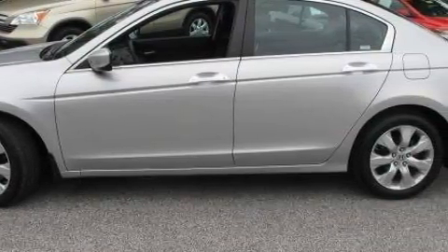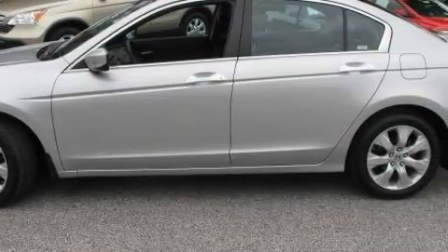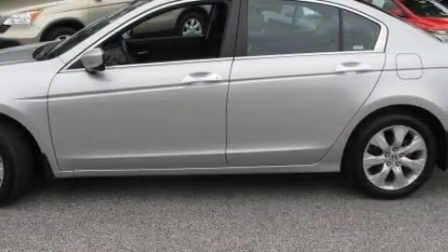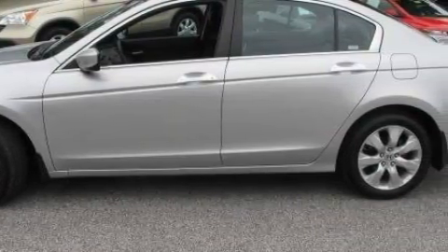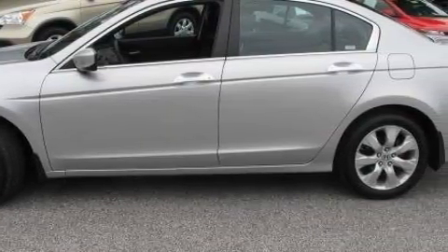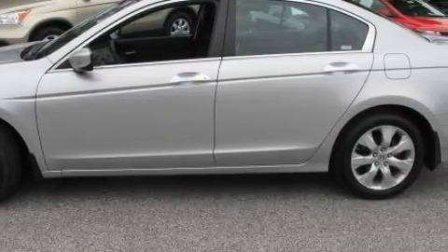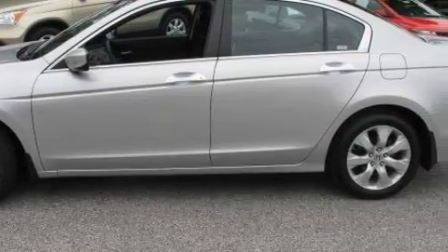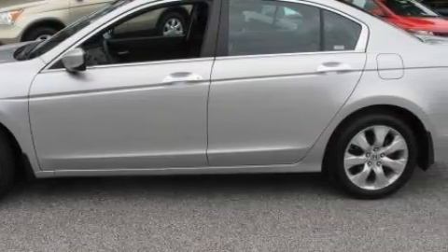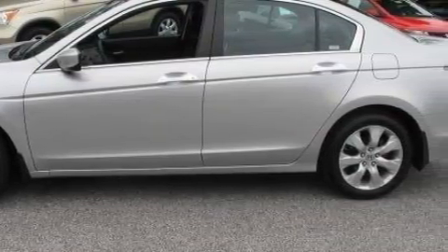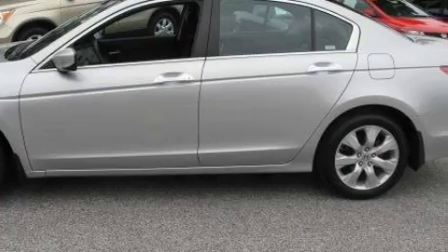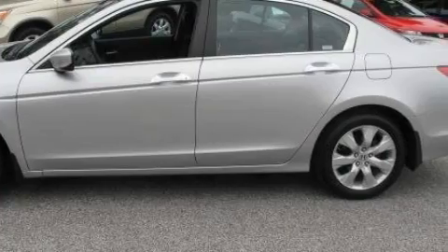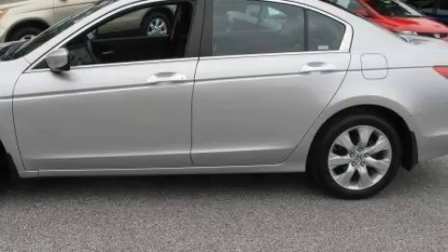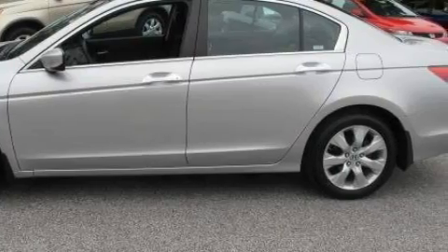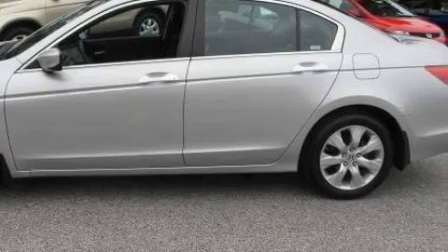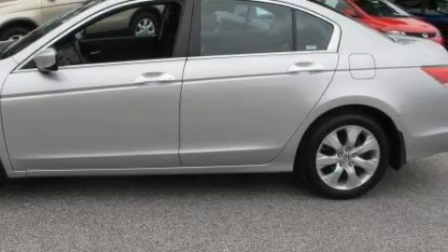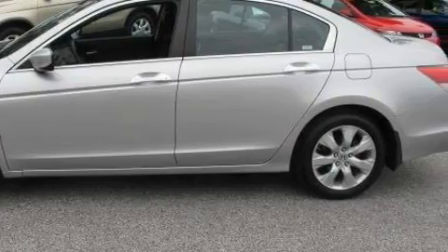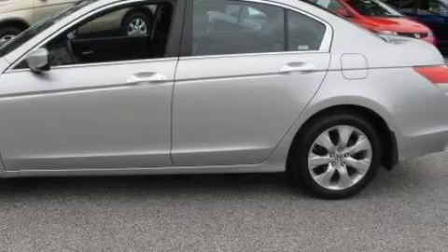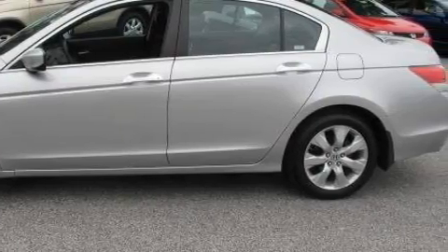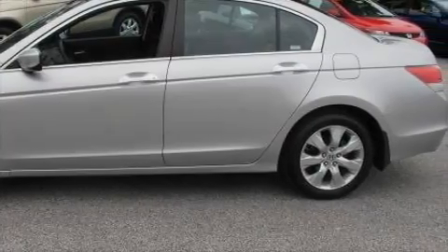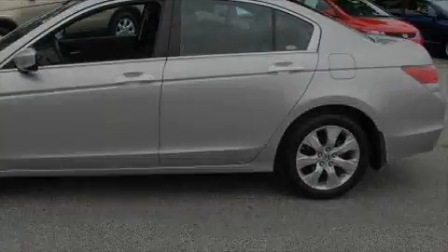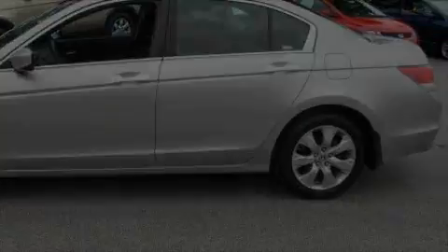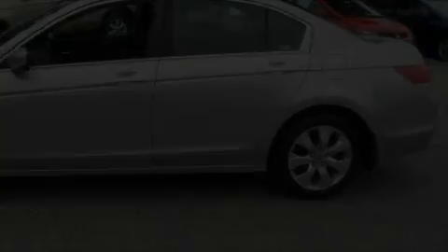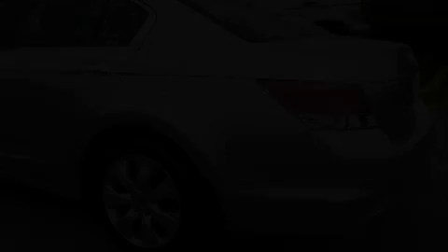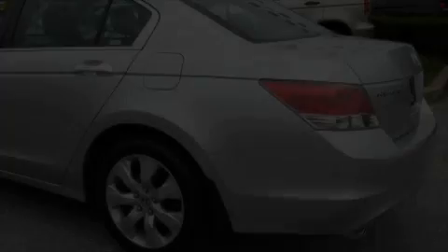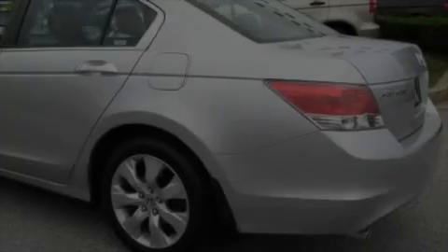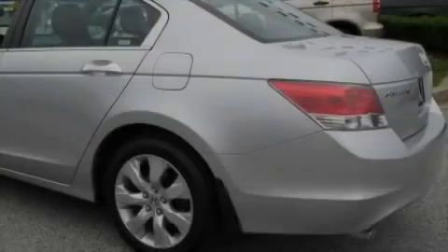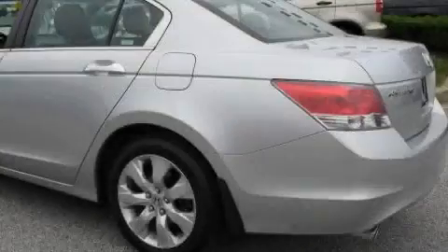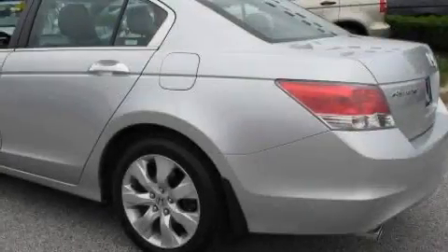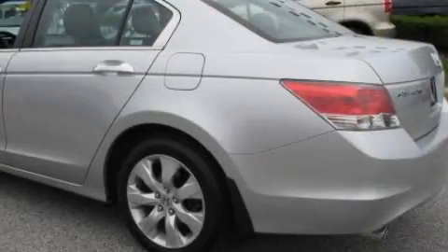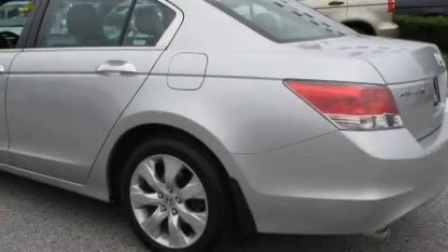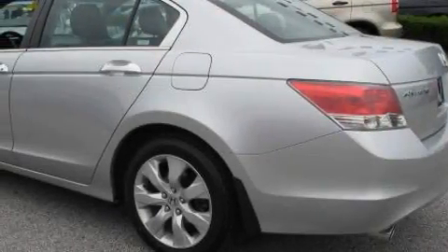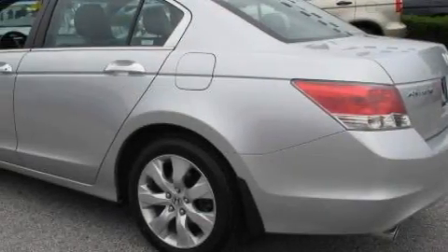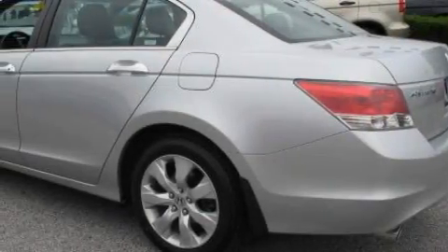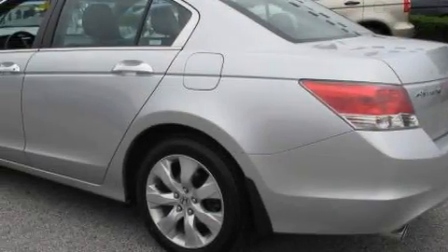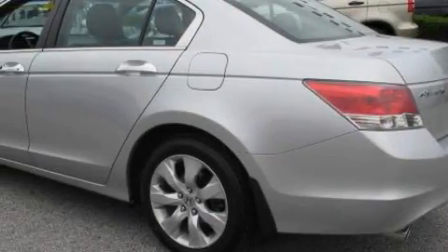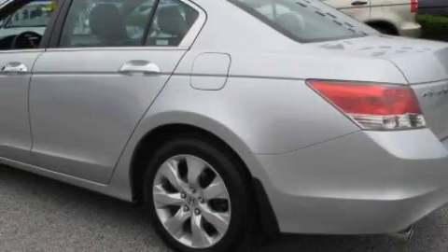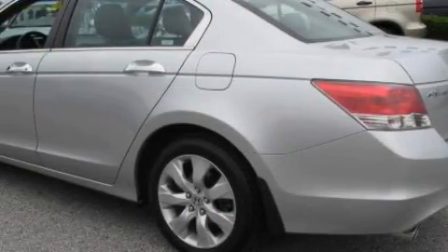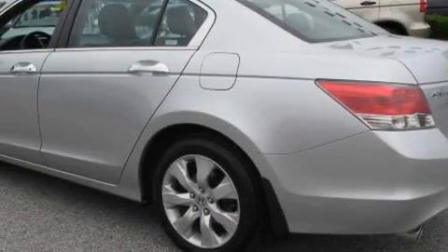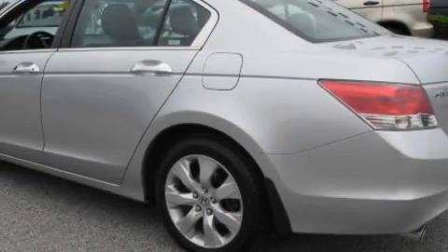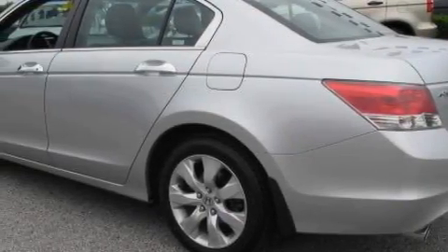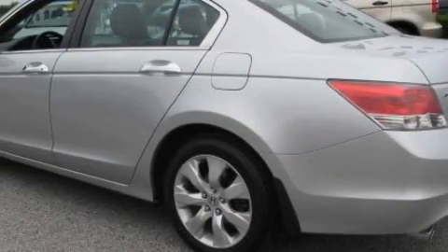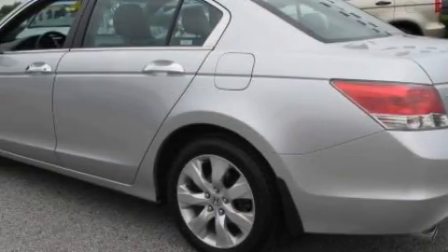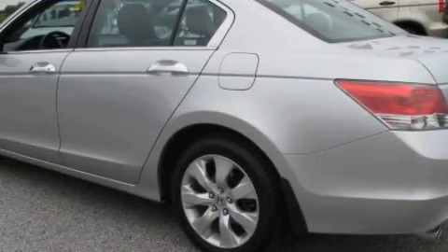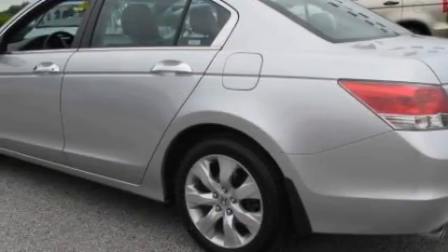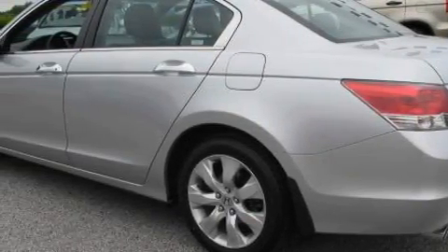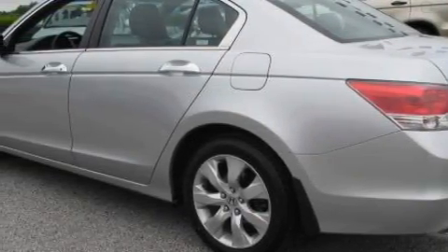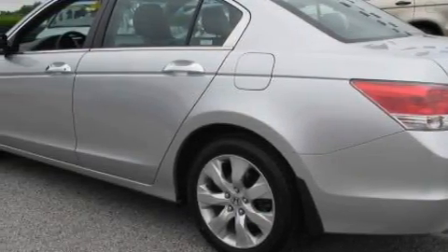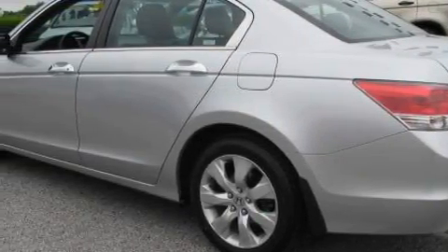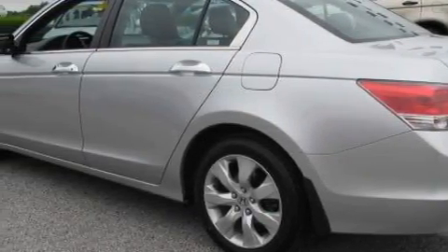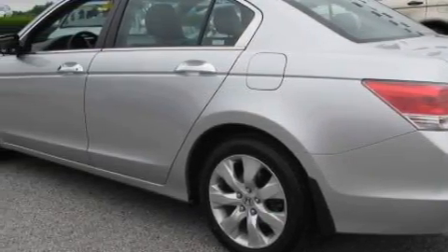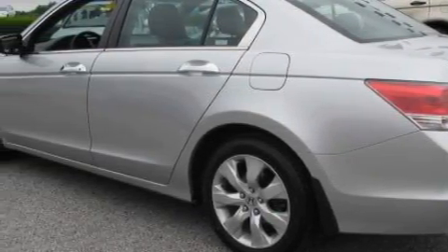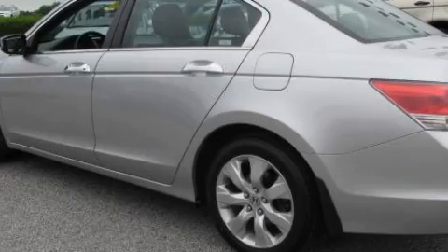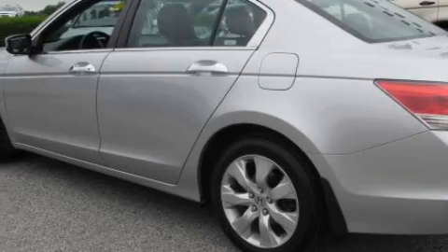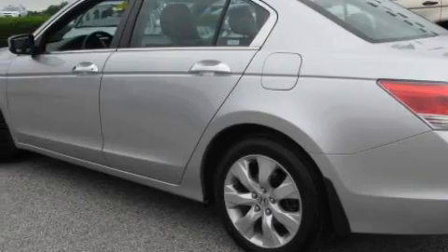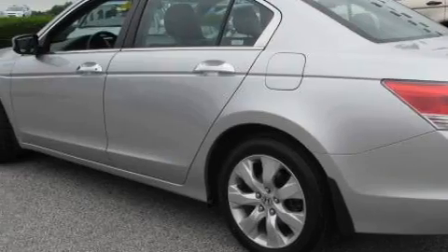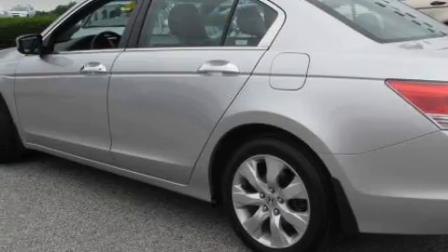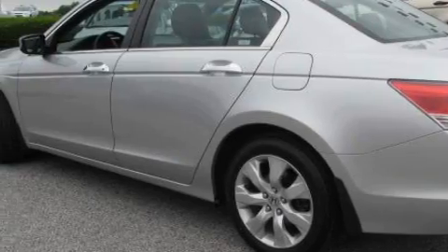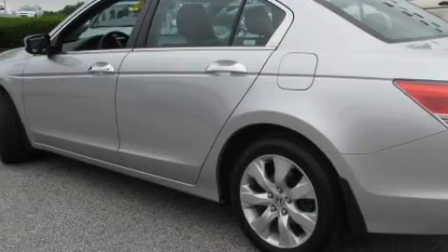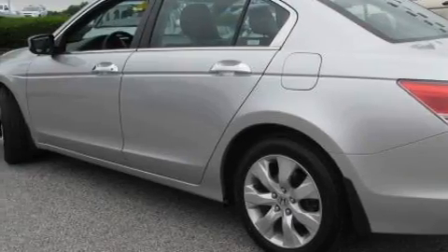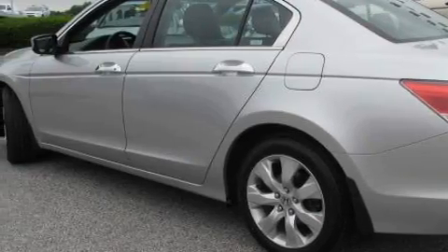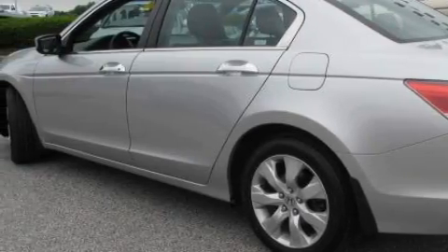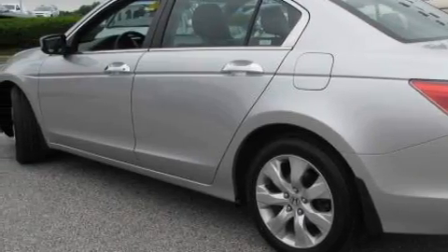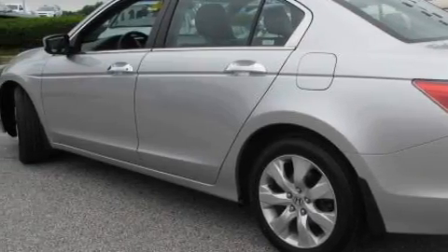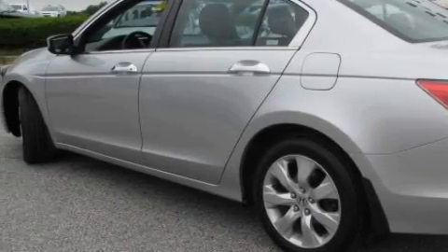Its top features include a sunroof with a sunshield, heated seats, leather seats, cruise control, and heated side-view mirrors.